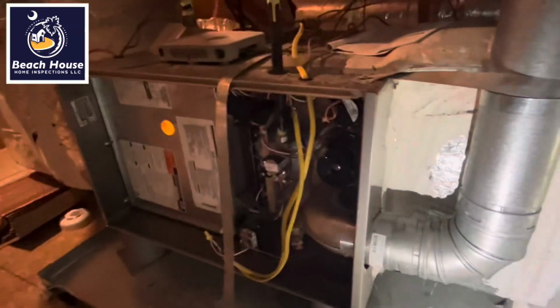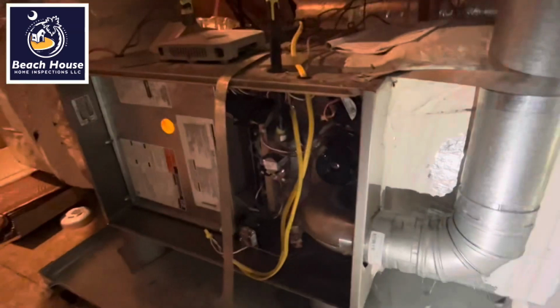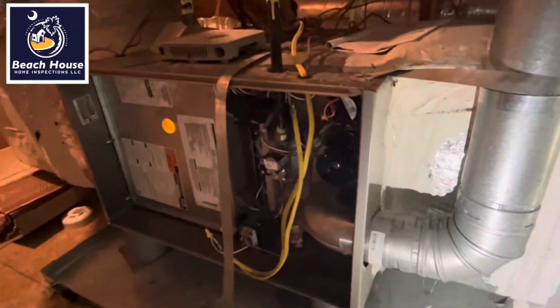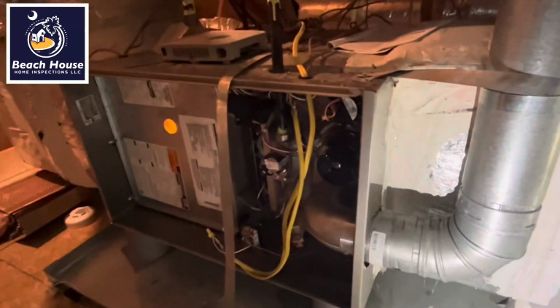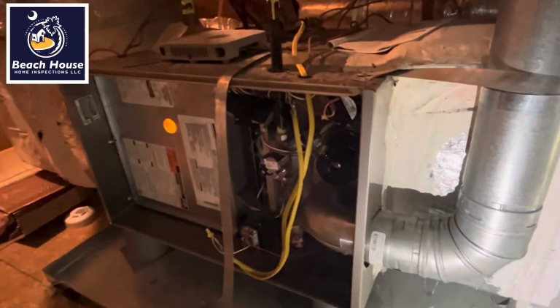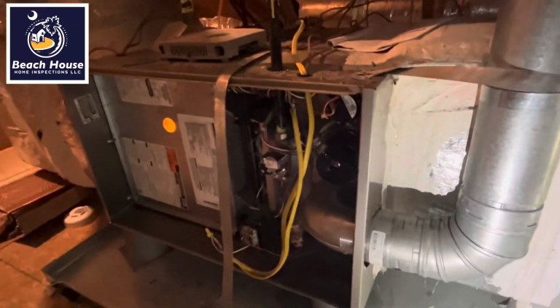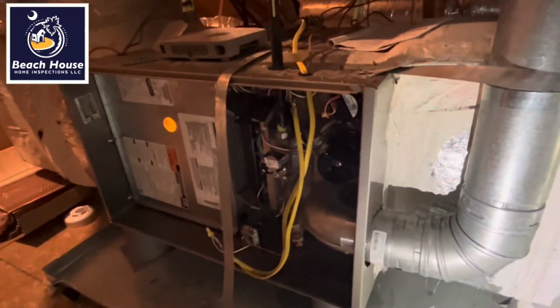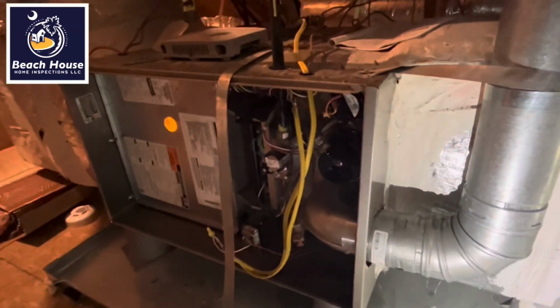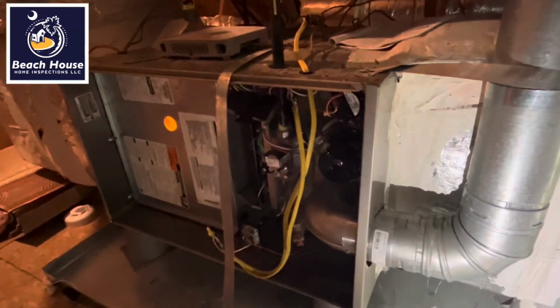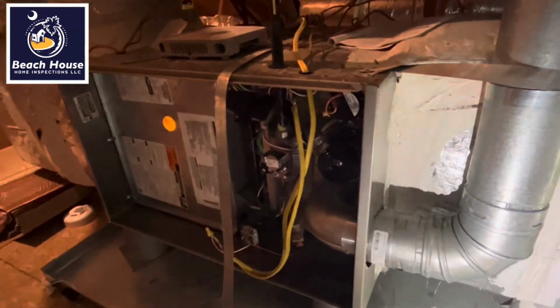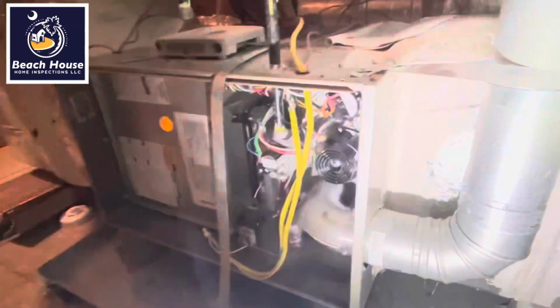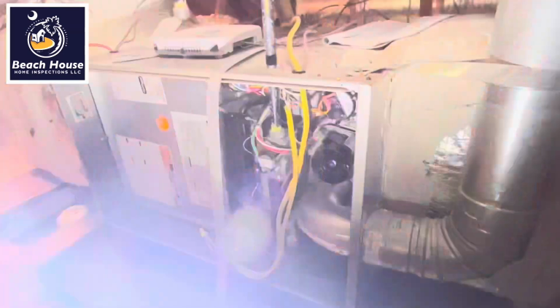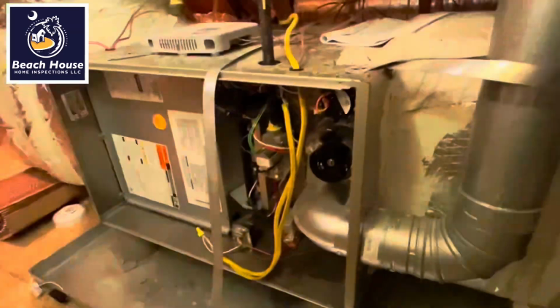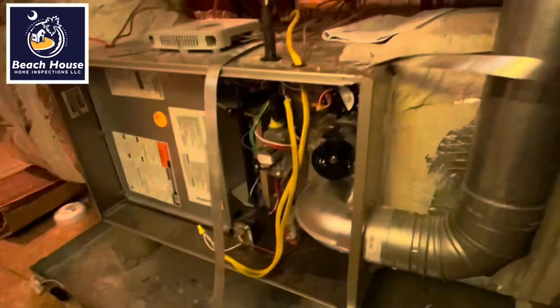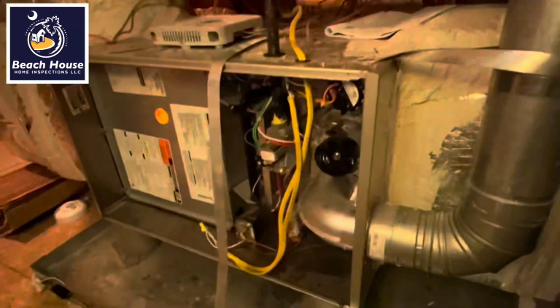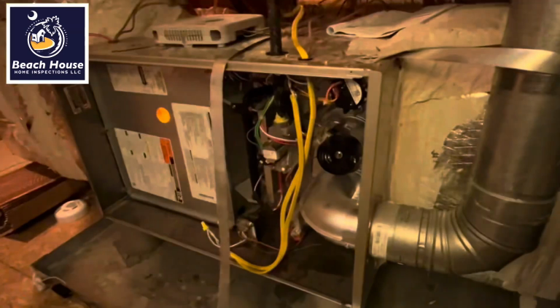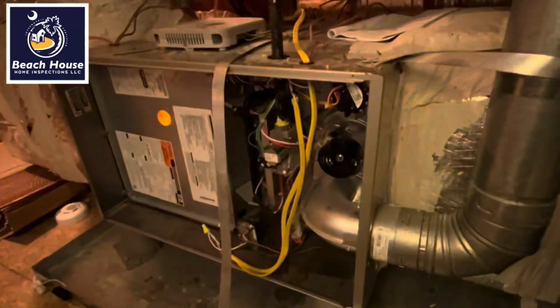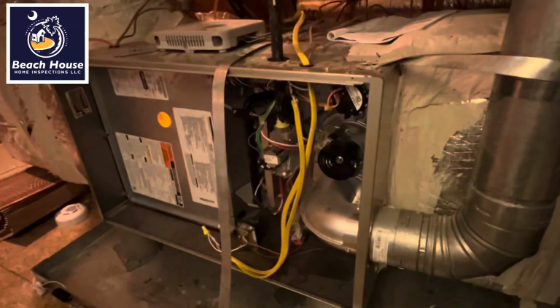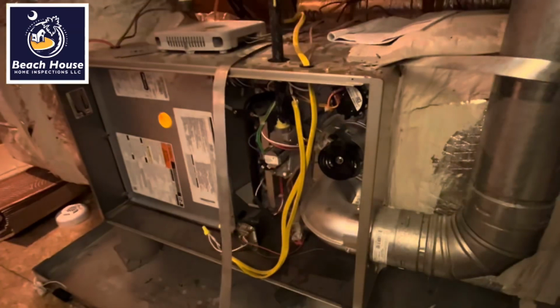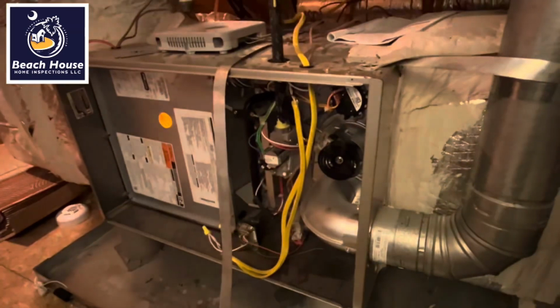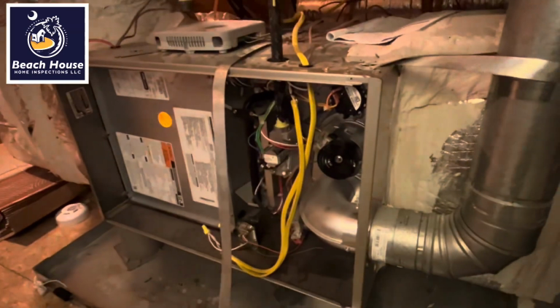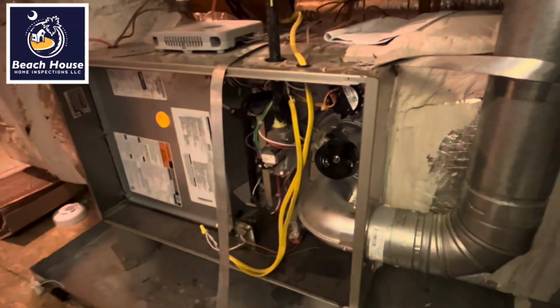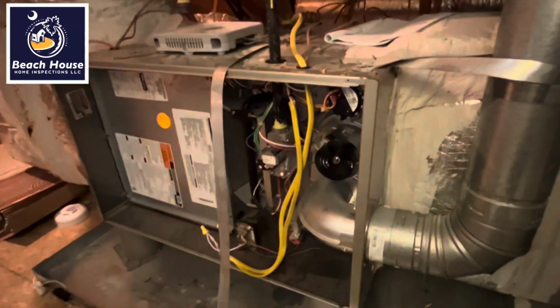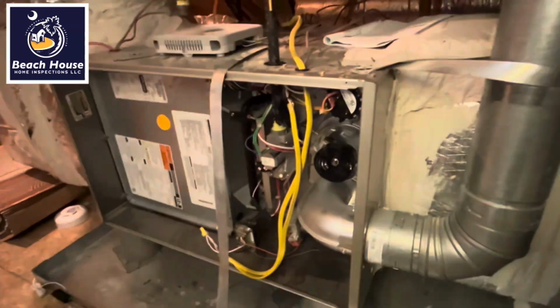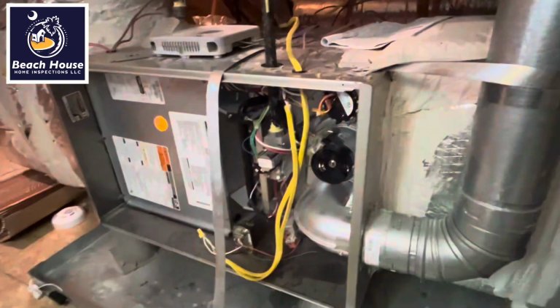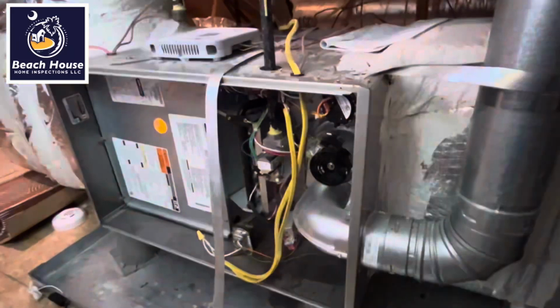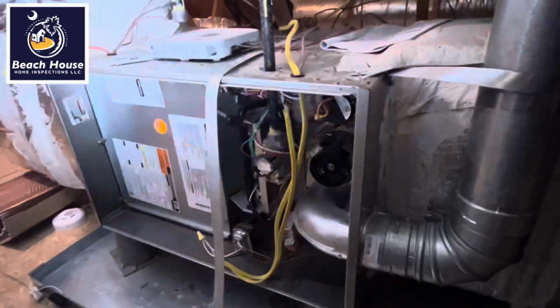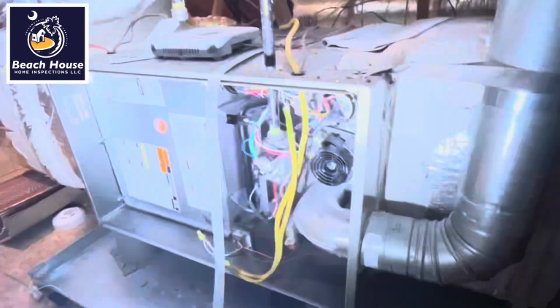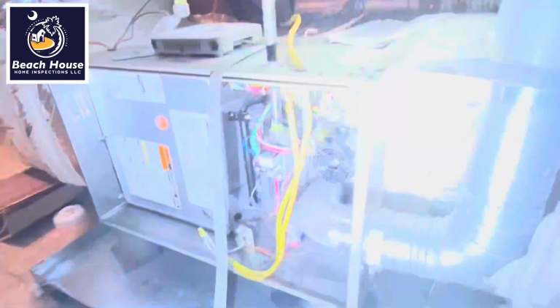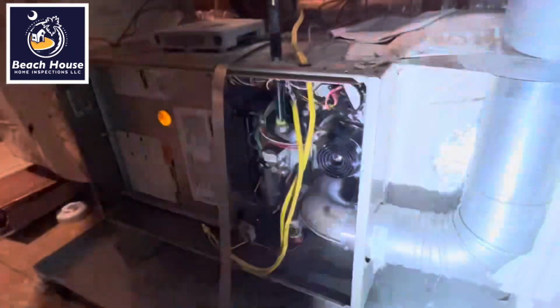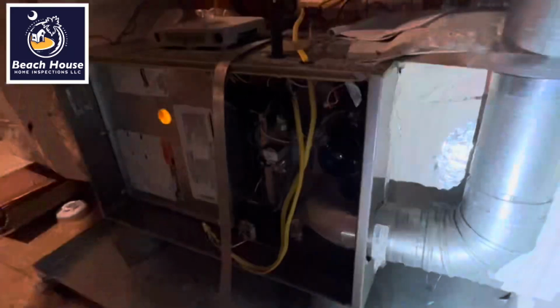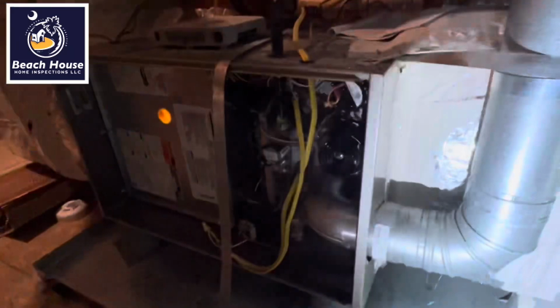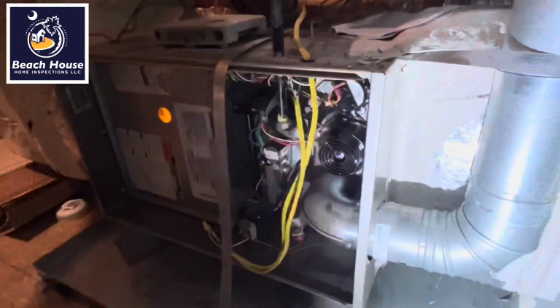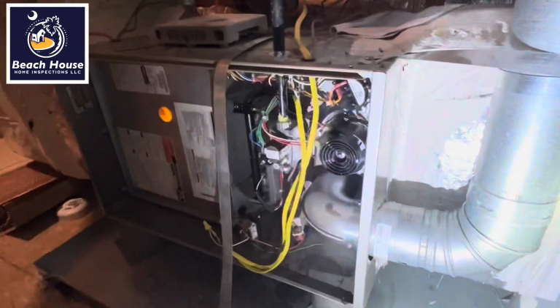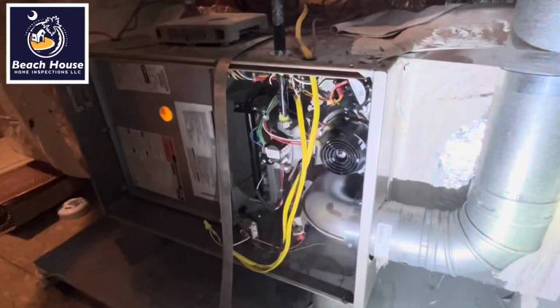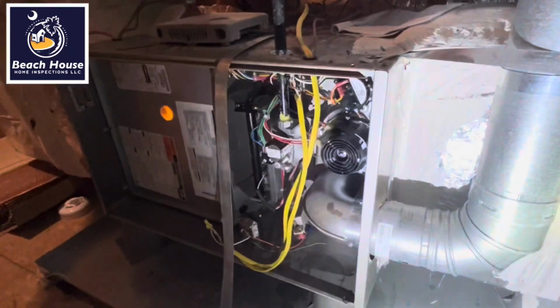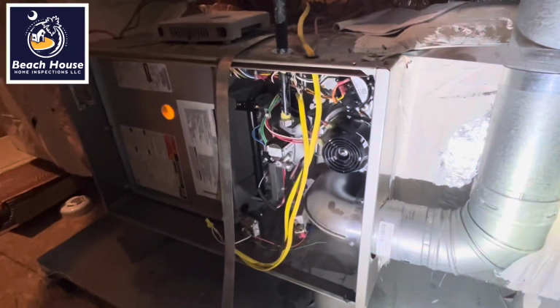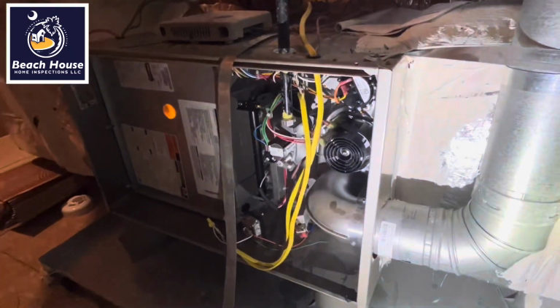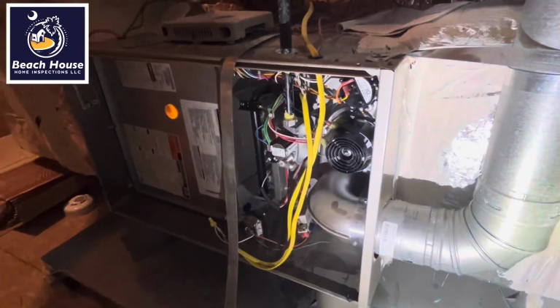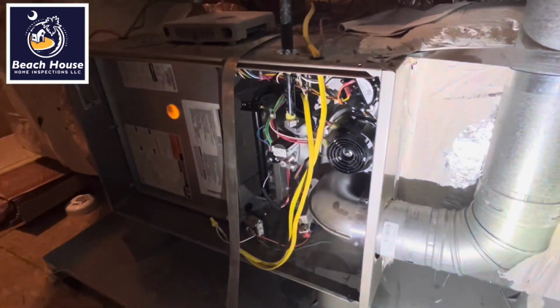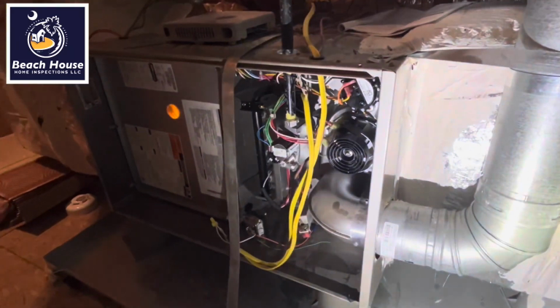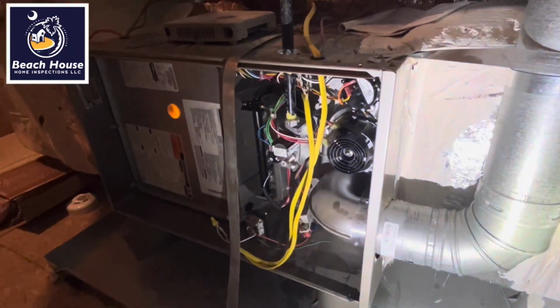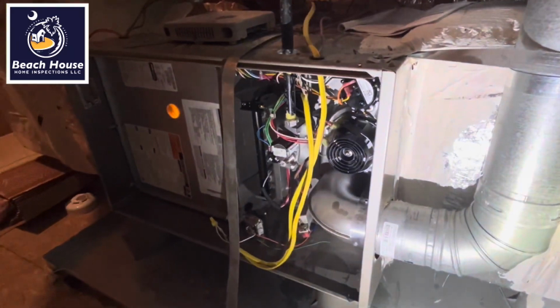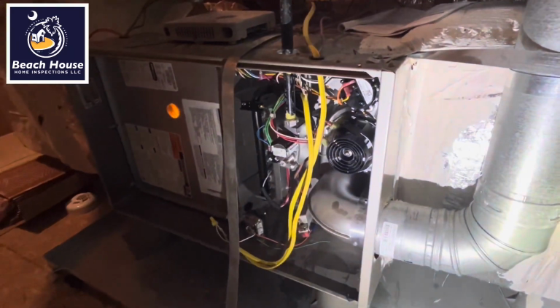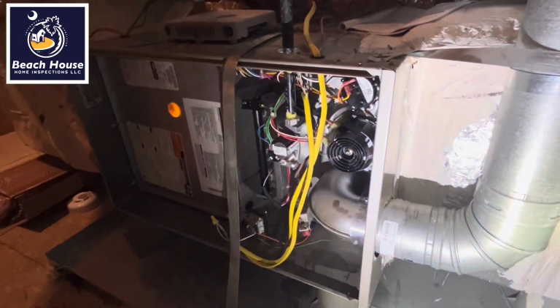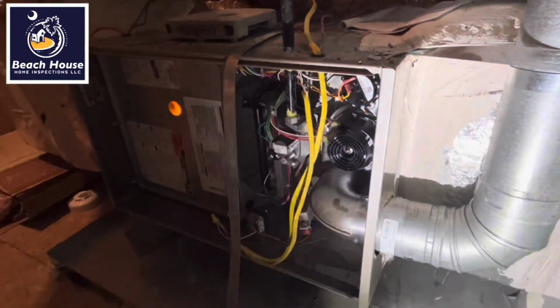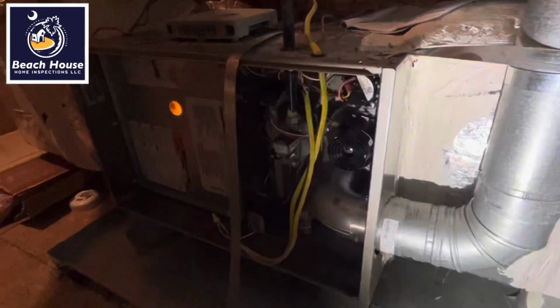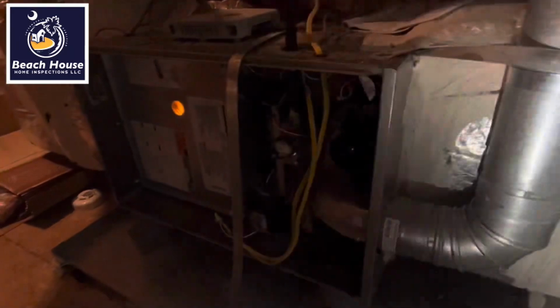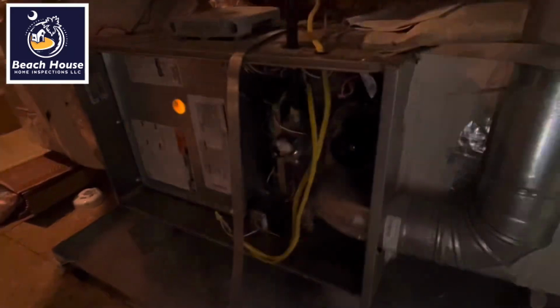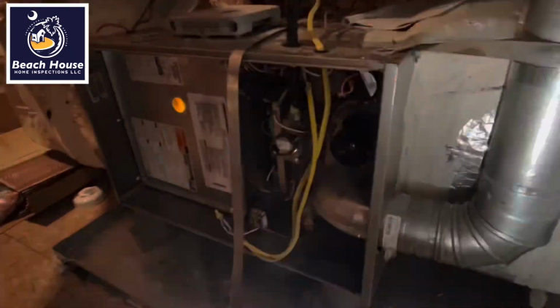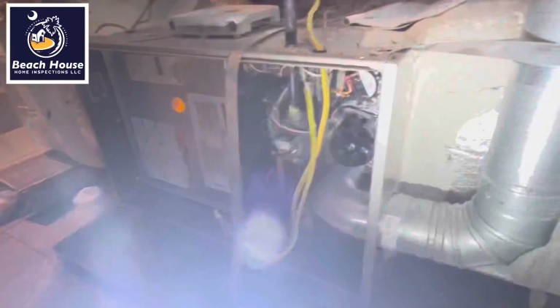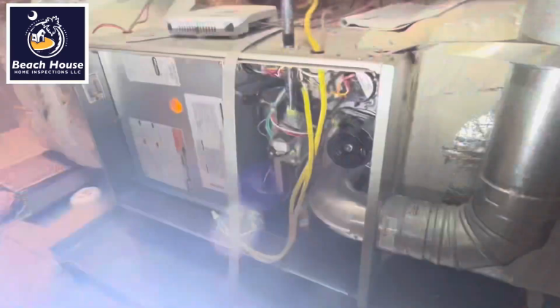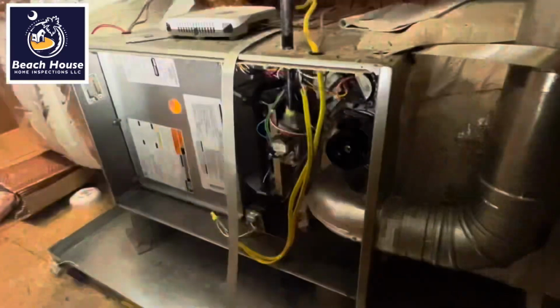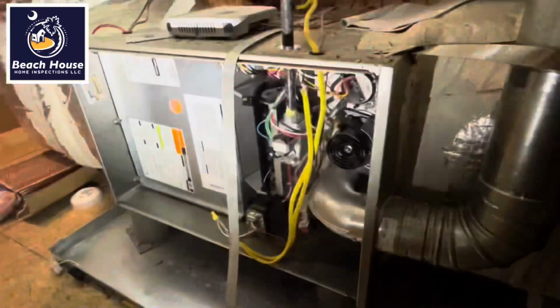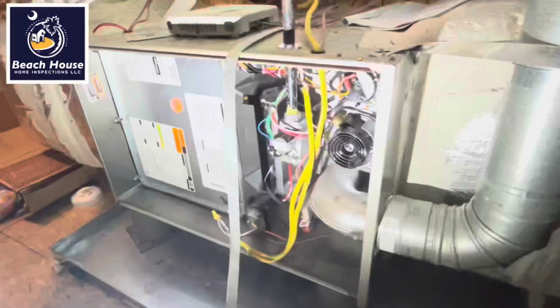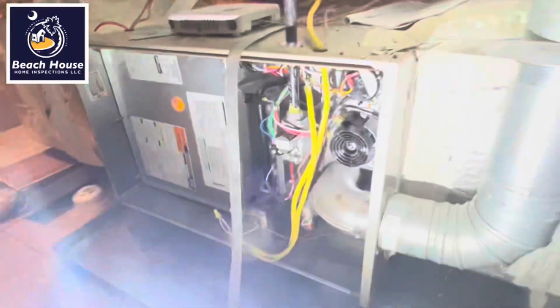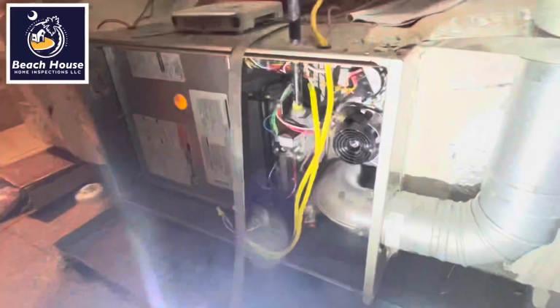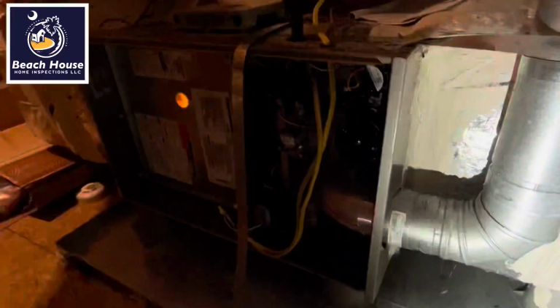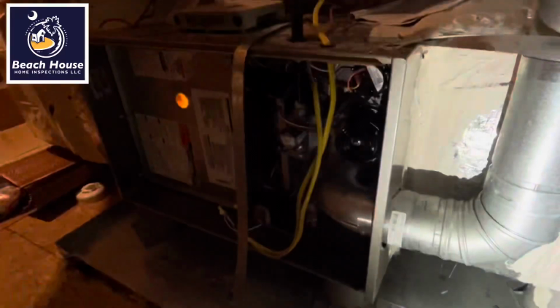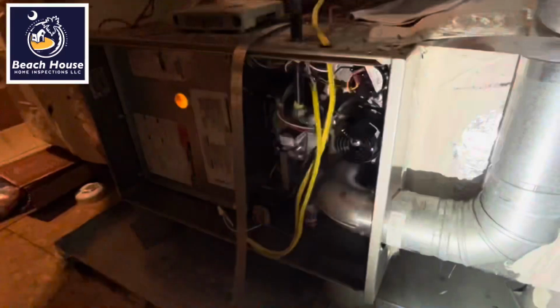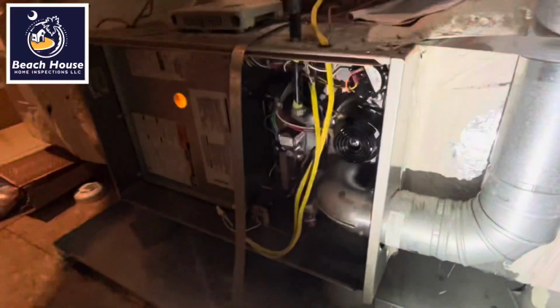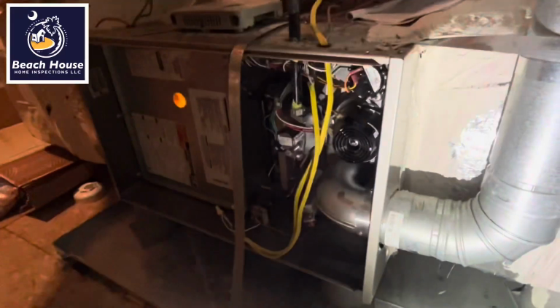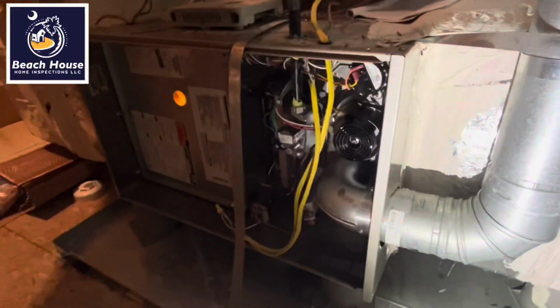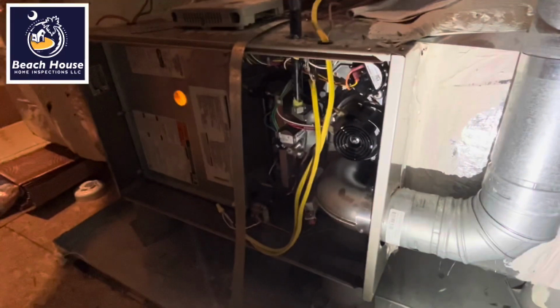So heating contractors in South Carolina, you deserve everything you get. I don't know what the heck you're doing.